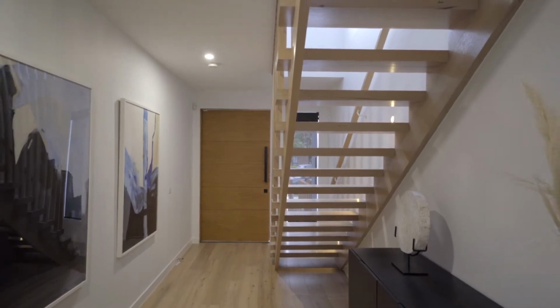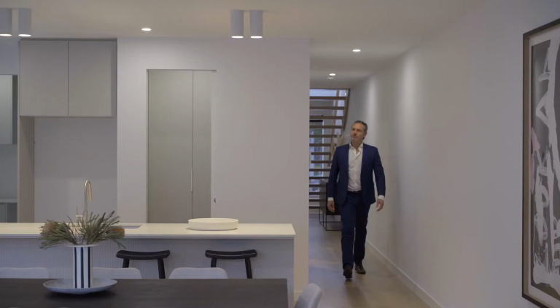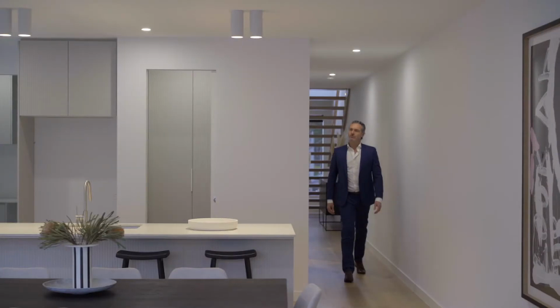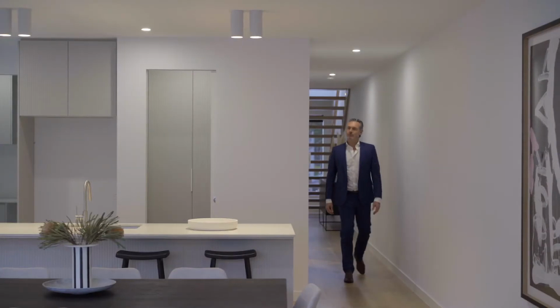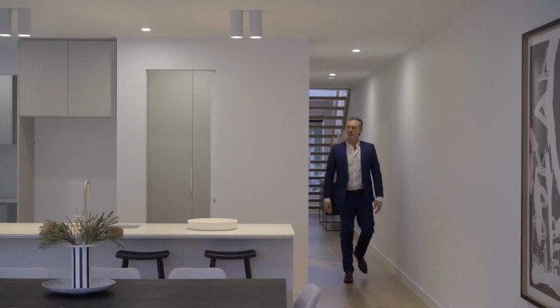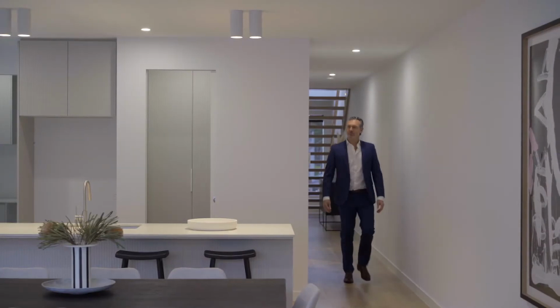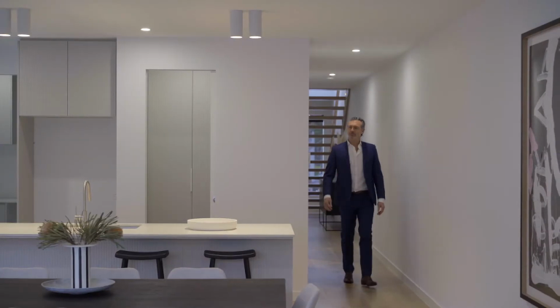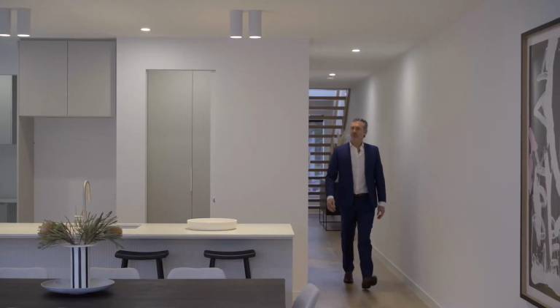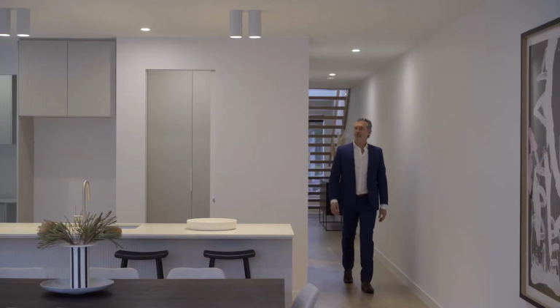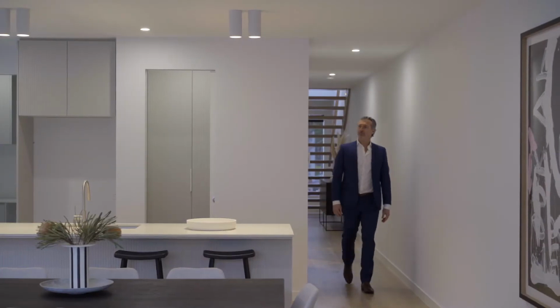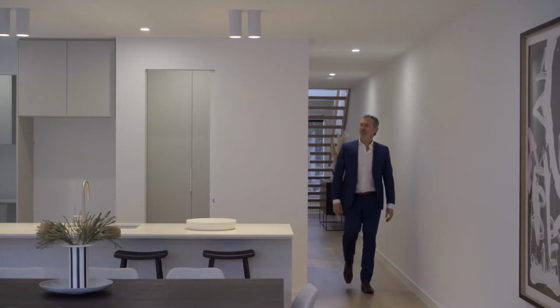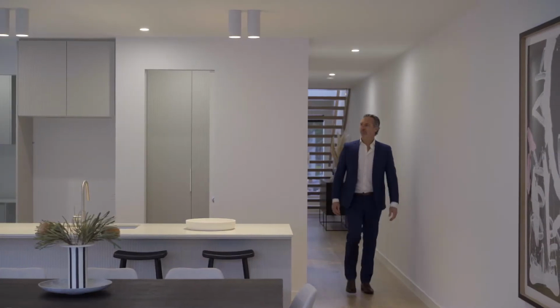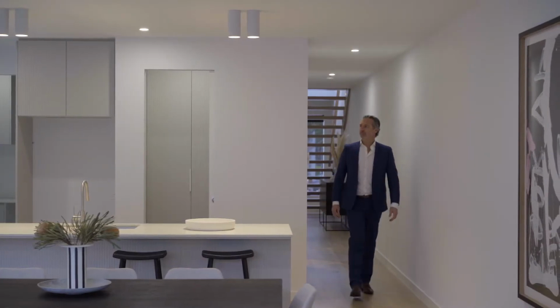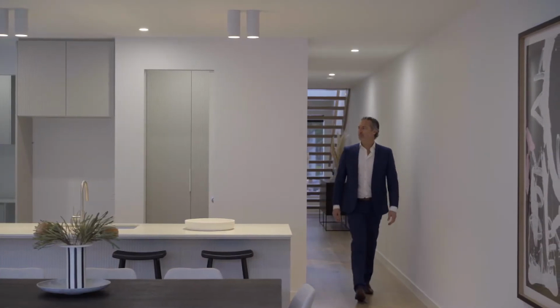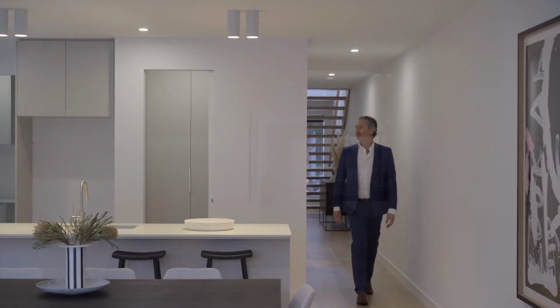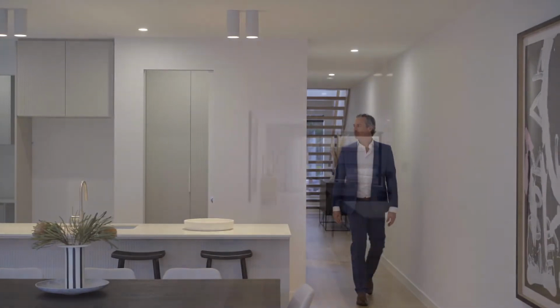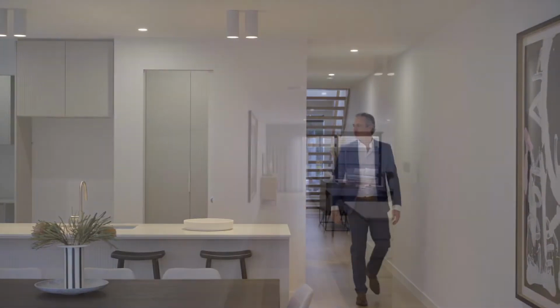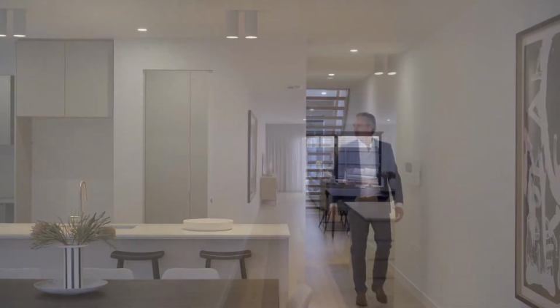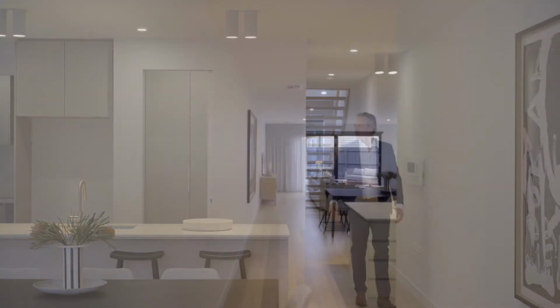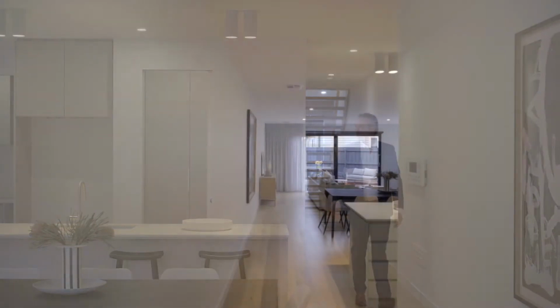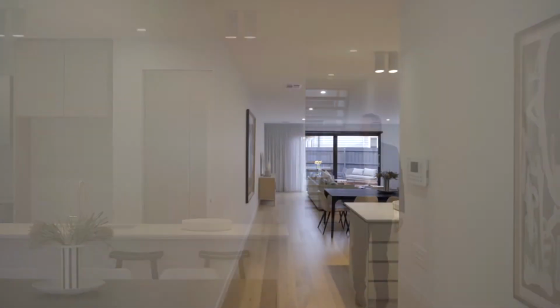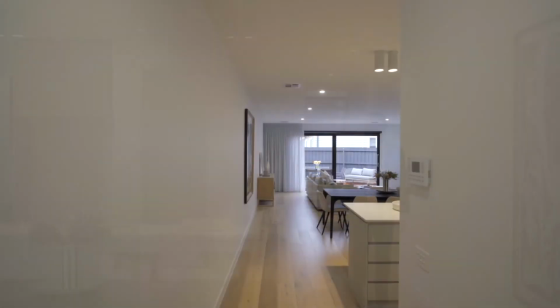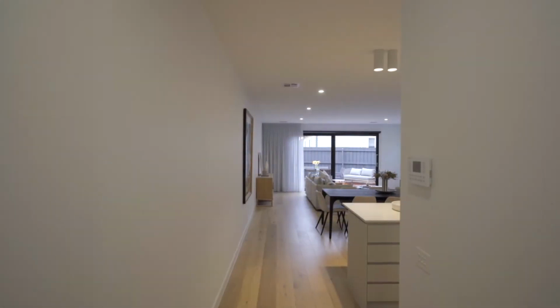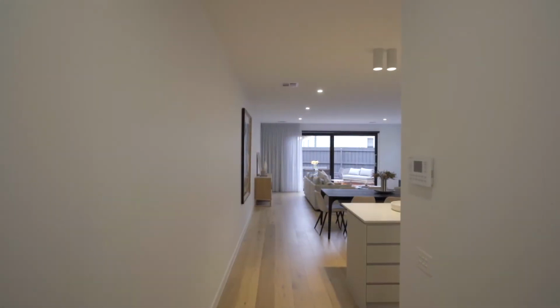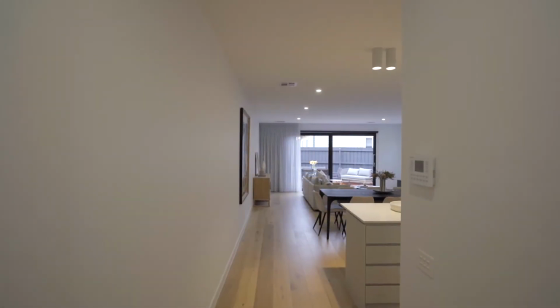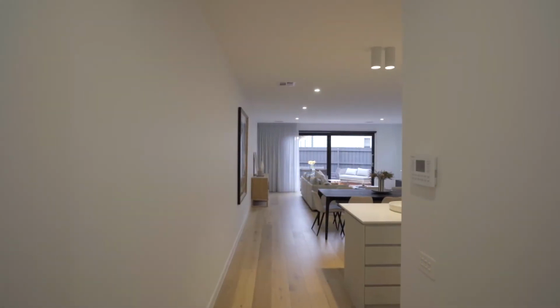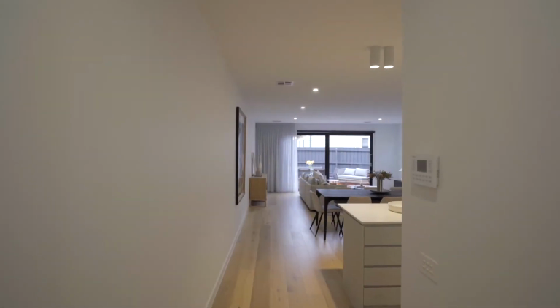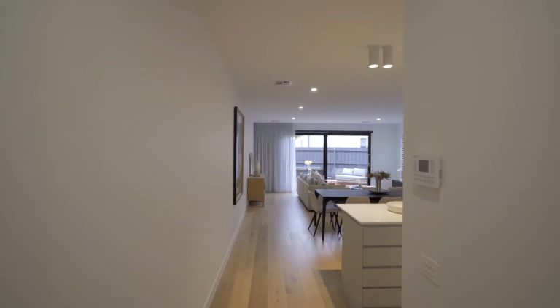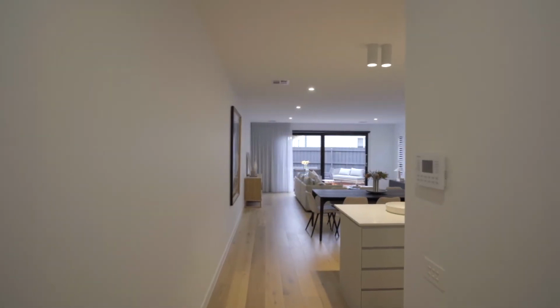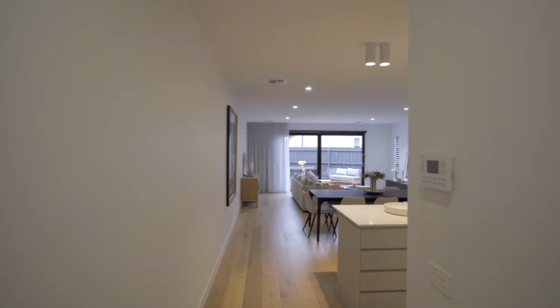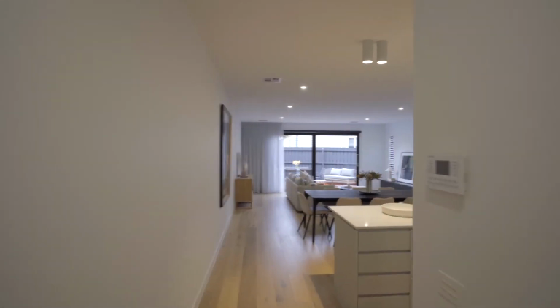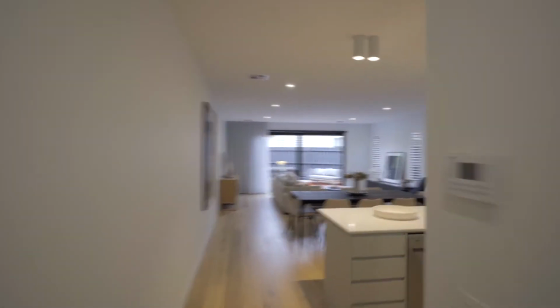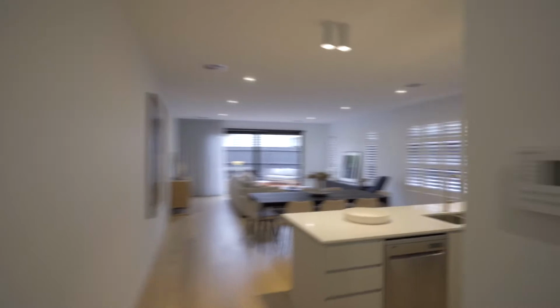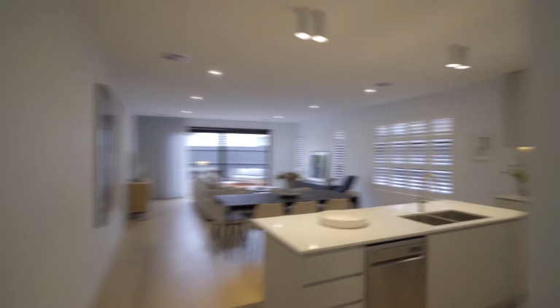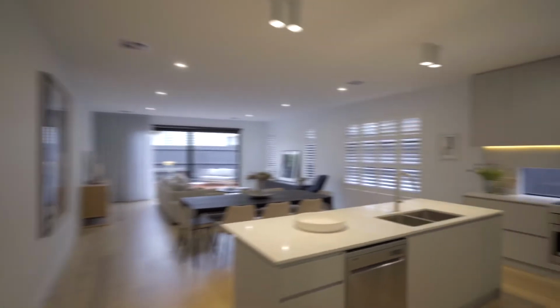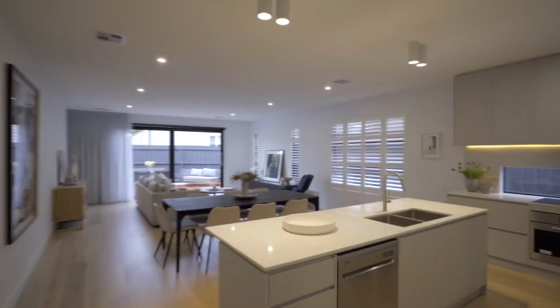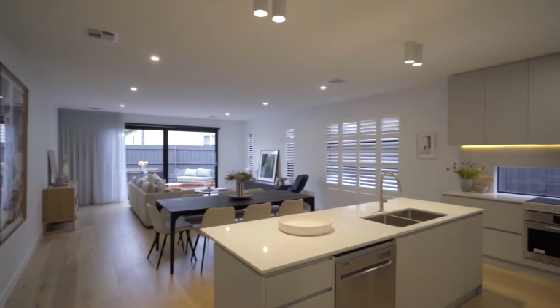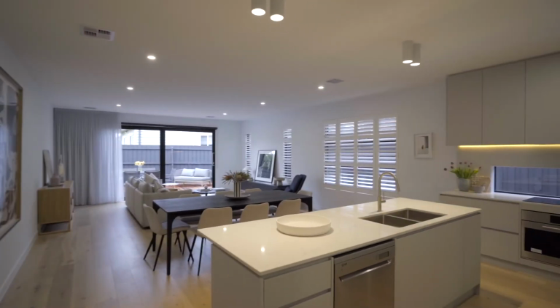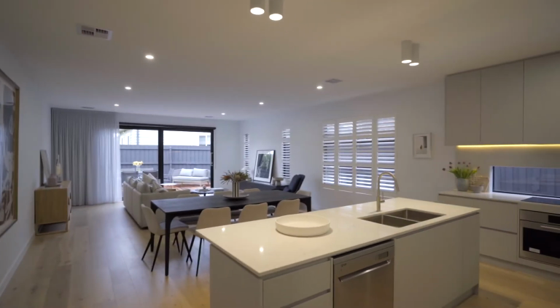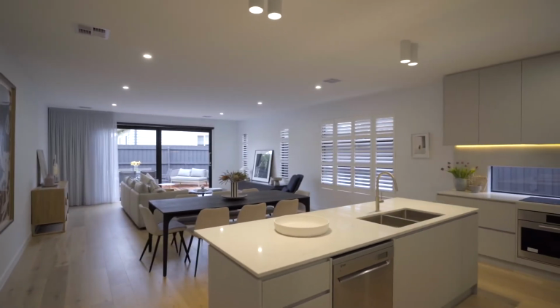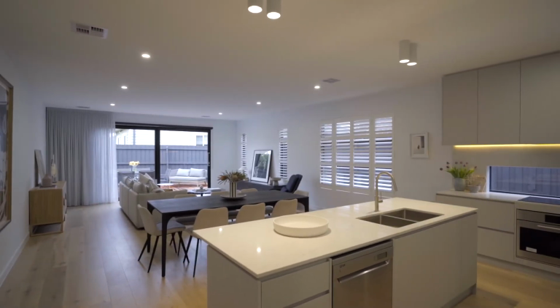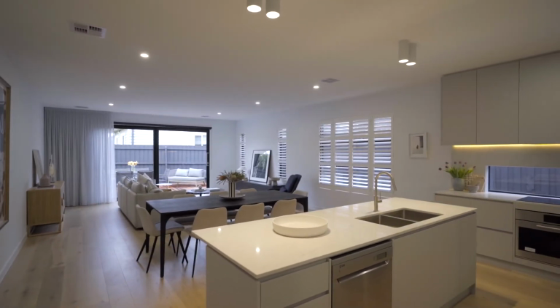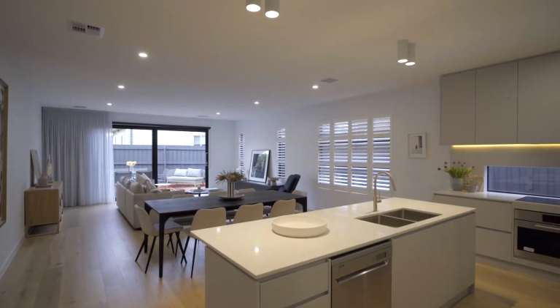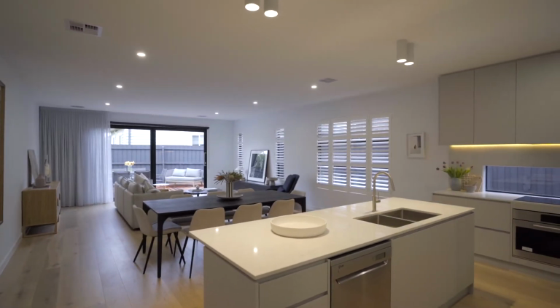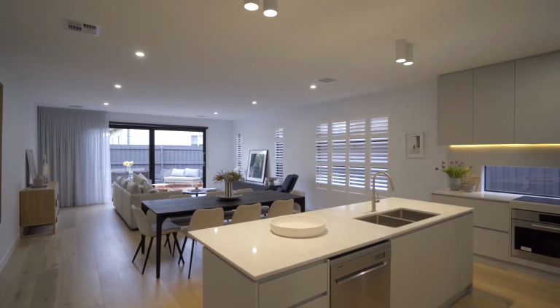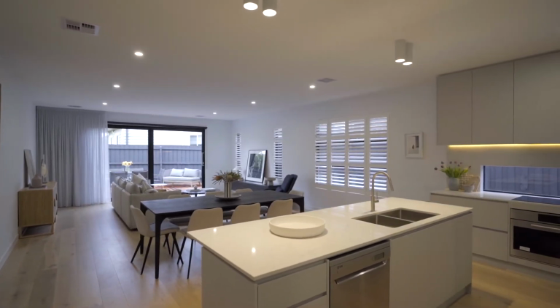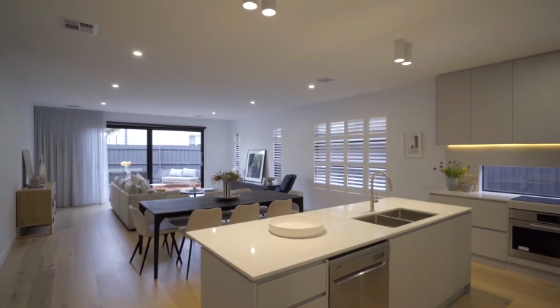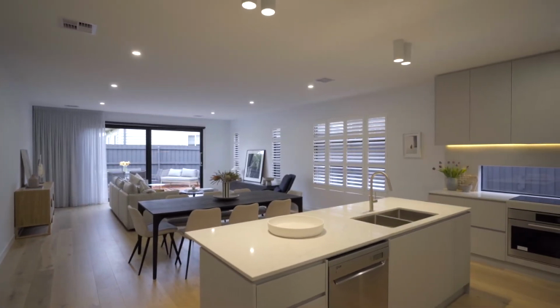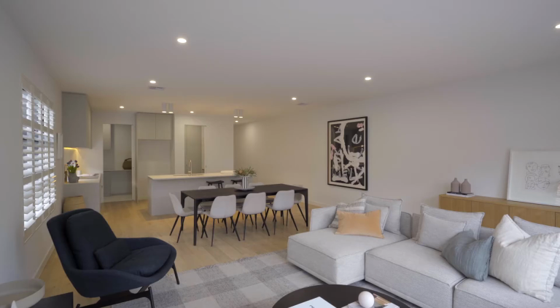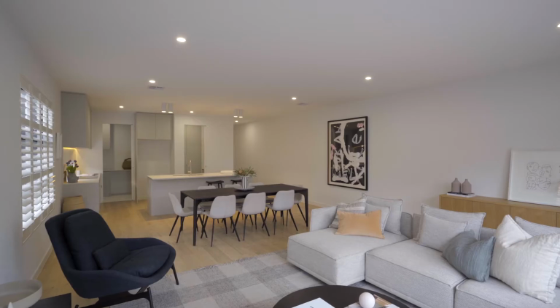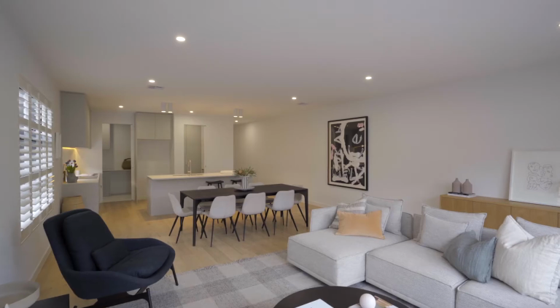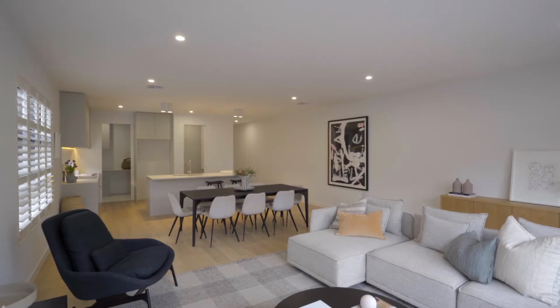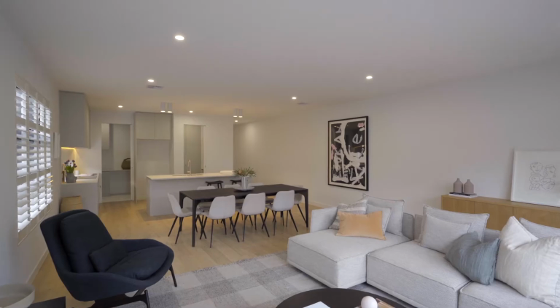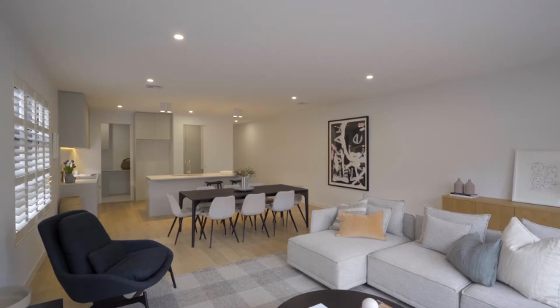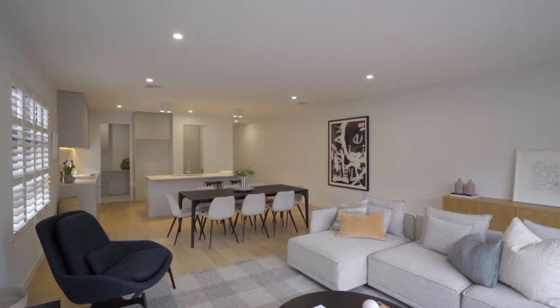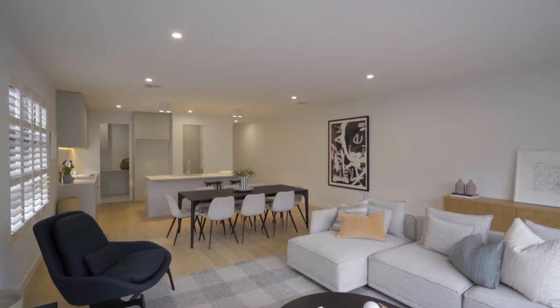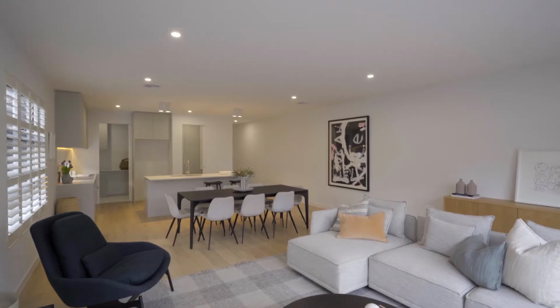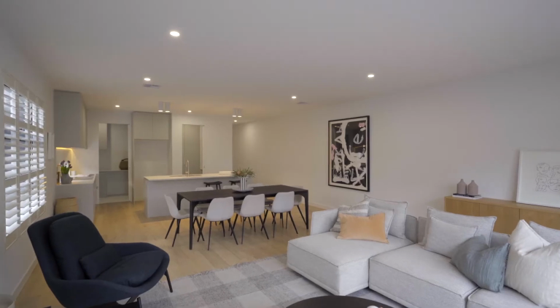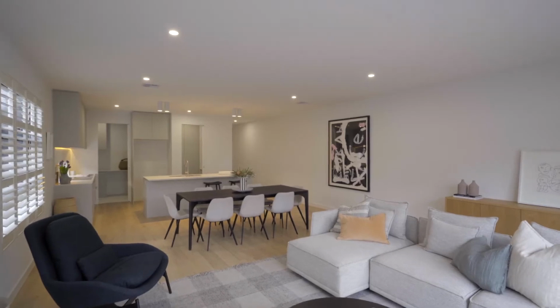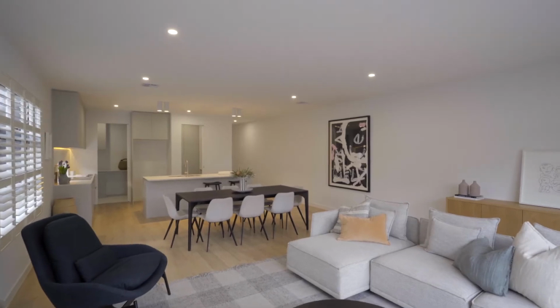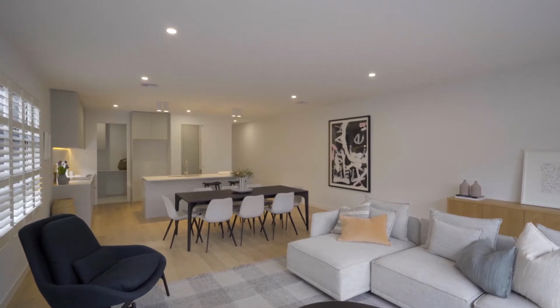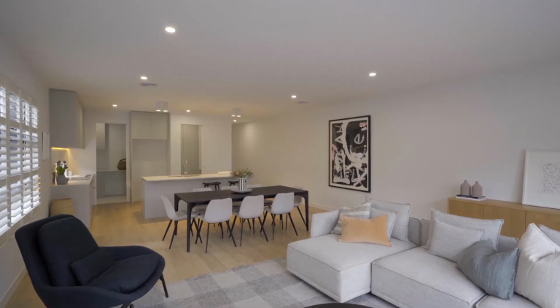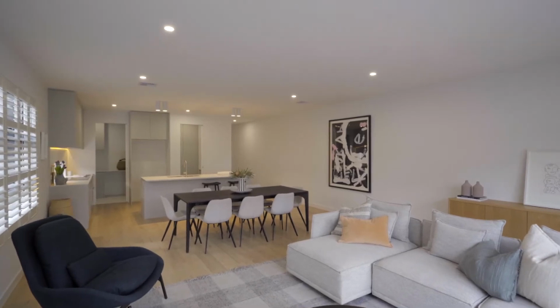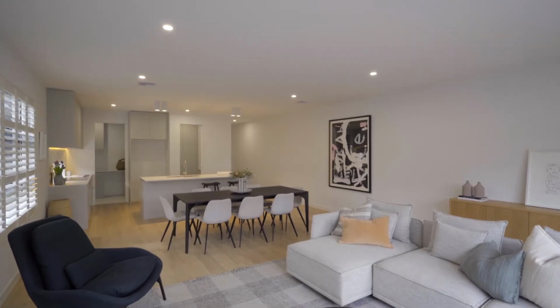This leads to expansive open-plan family and dining spaces, enhanced by high ceilings and large glass stack doors.